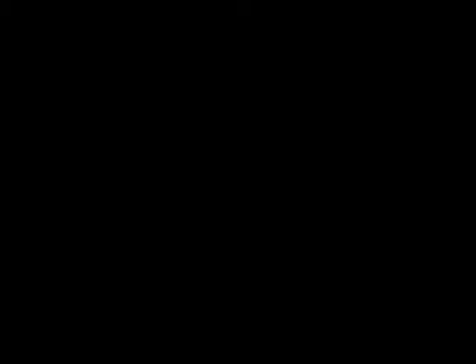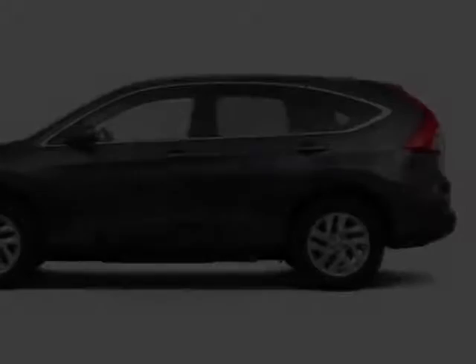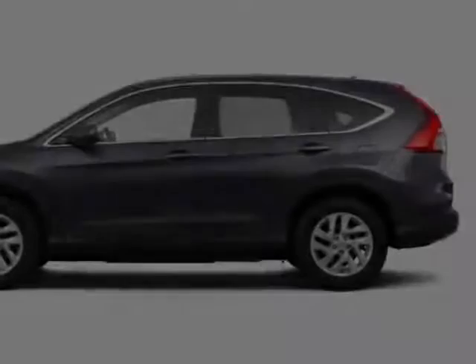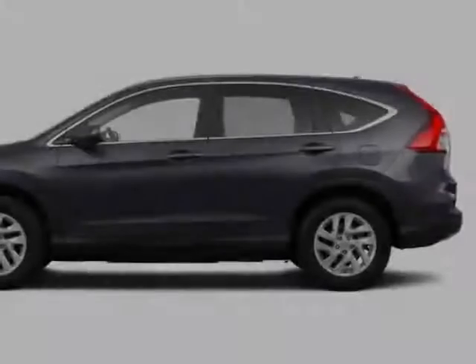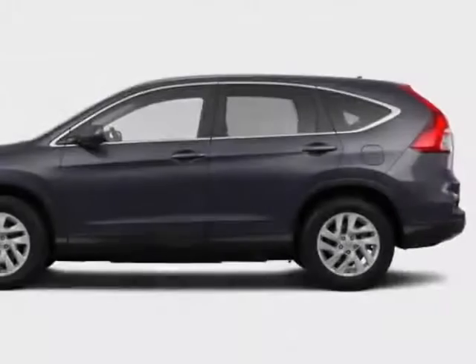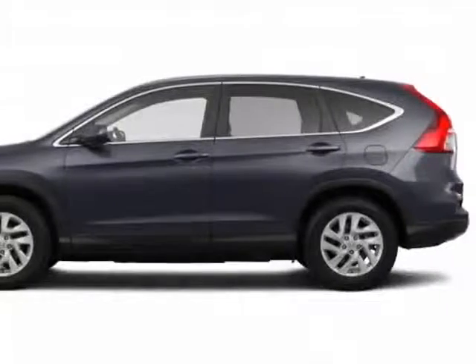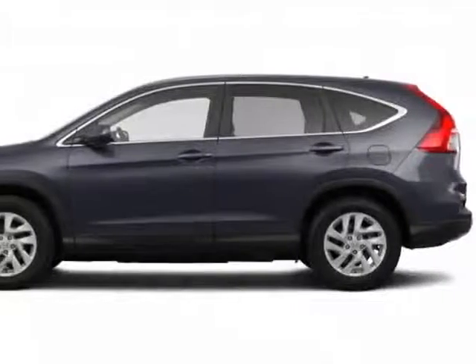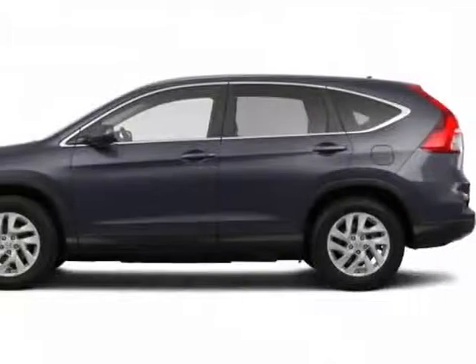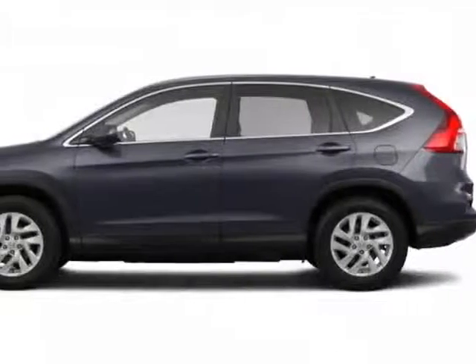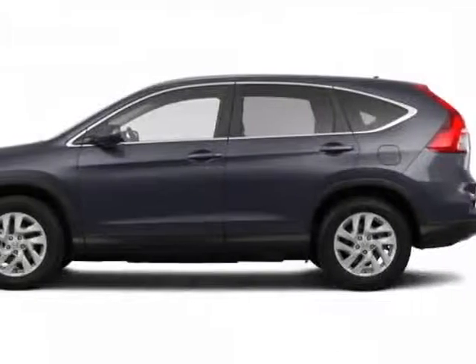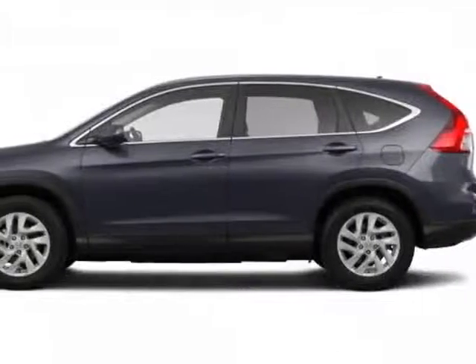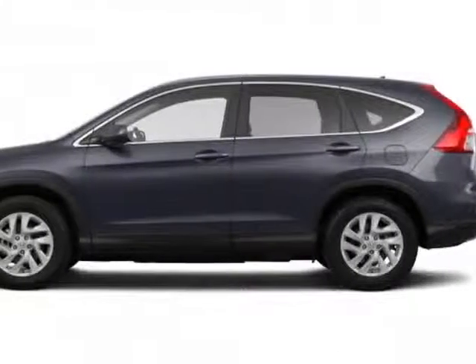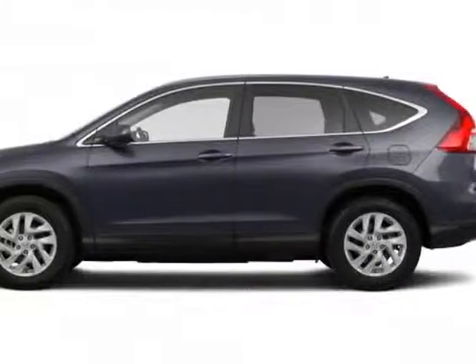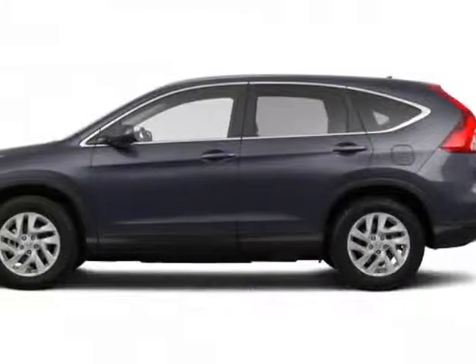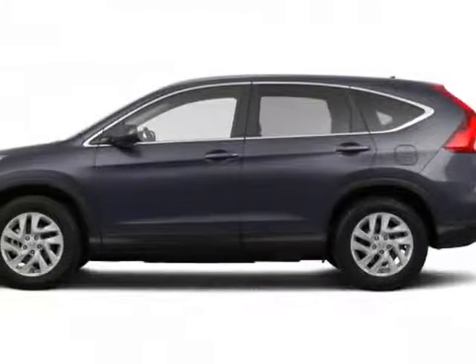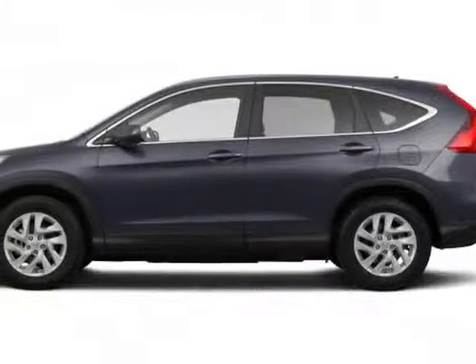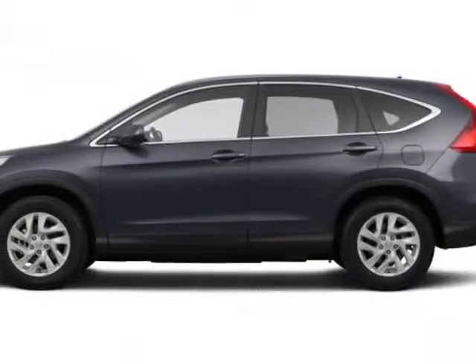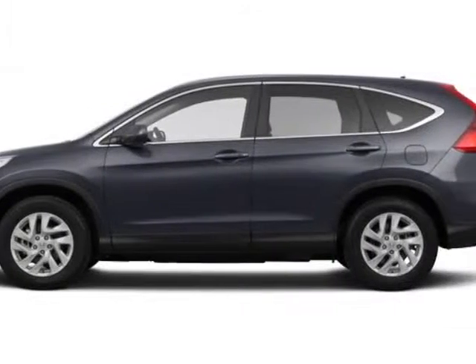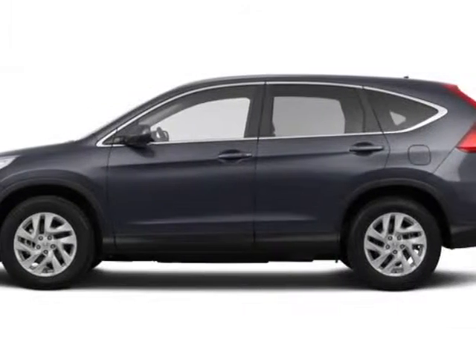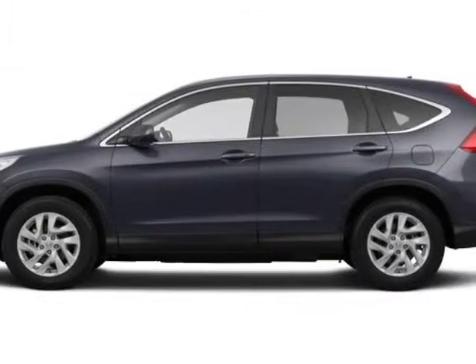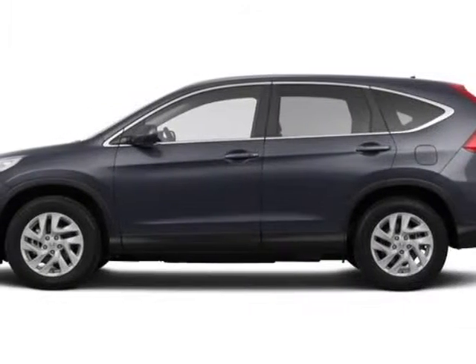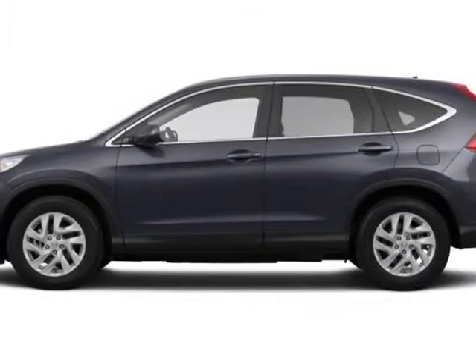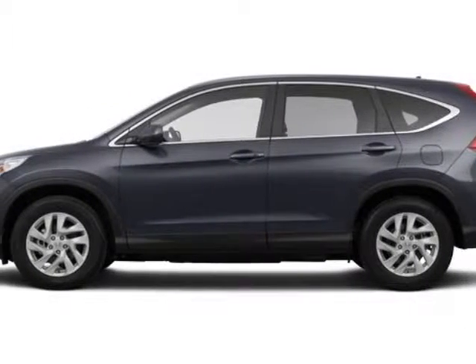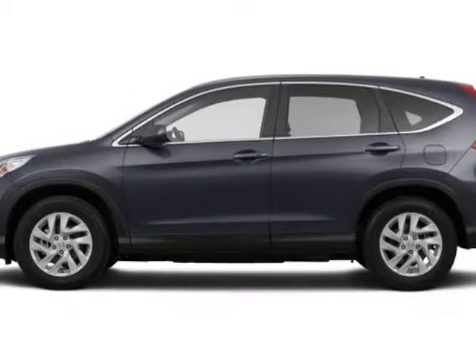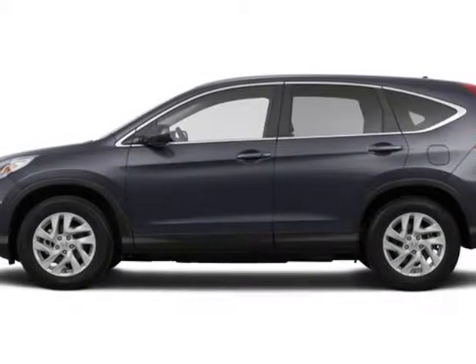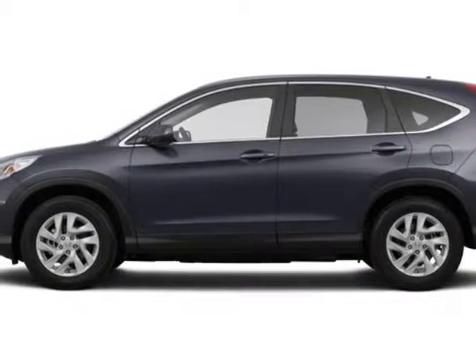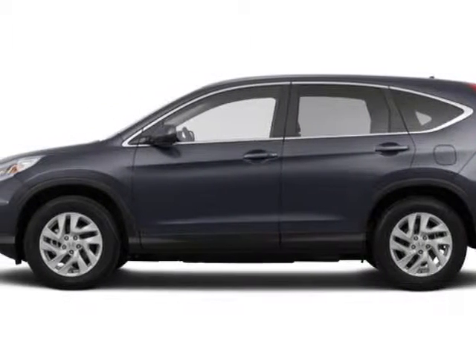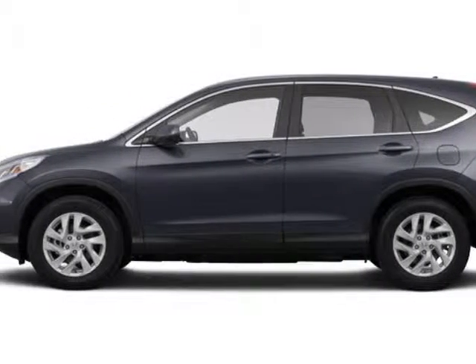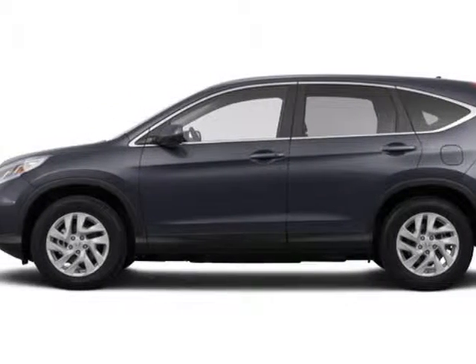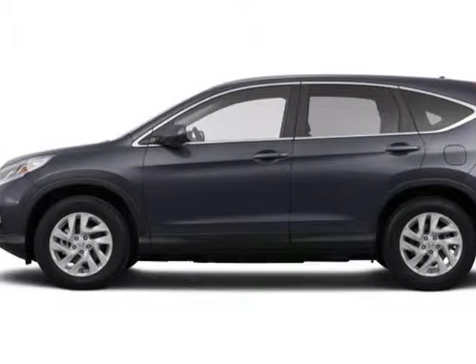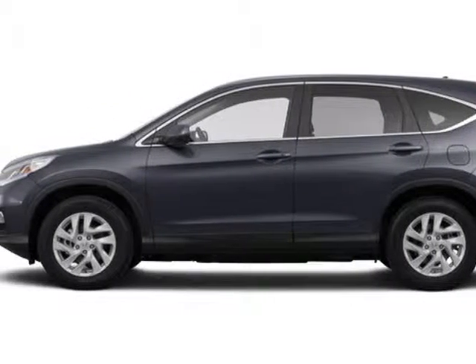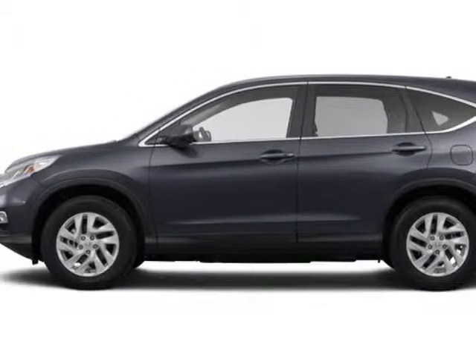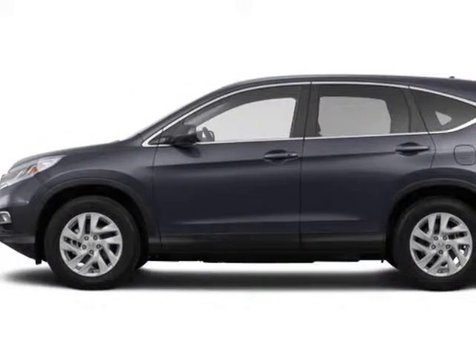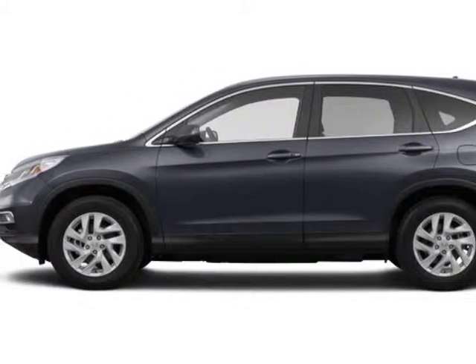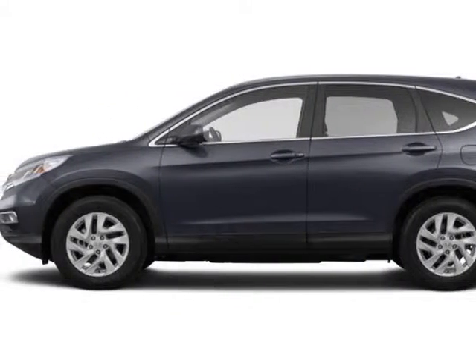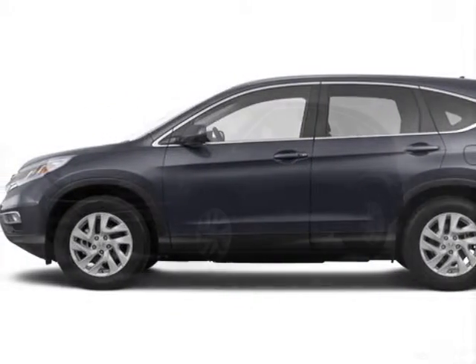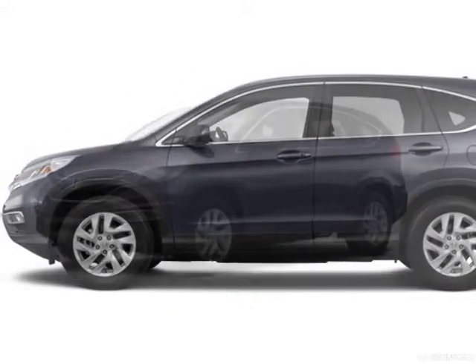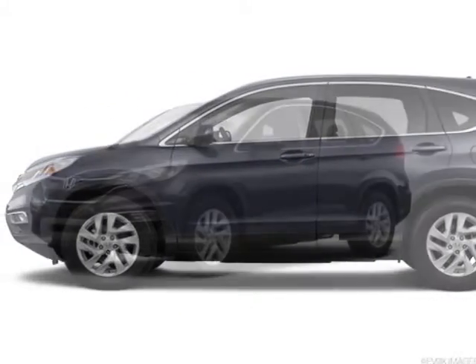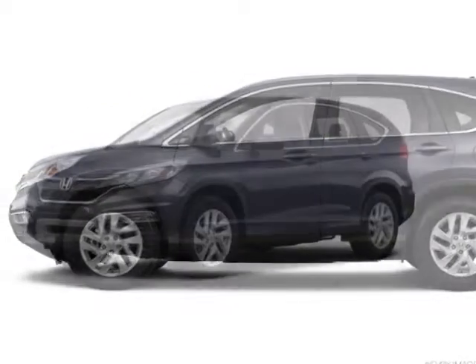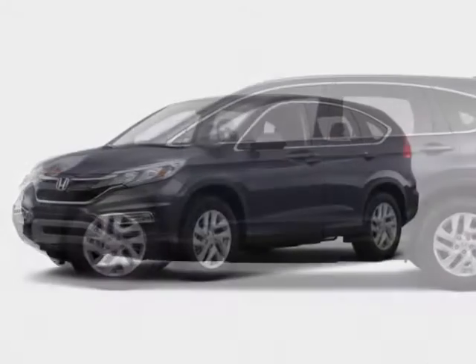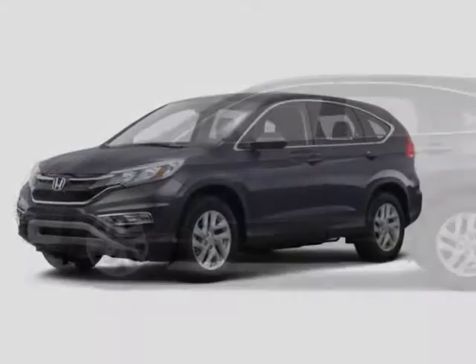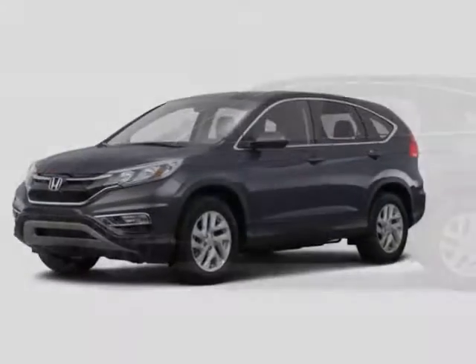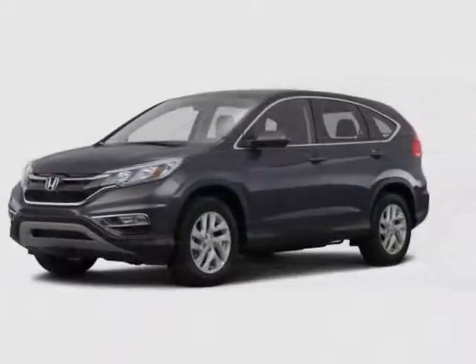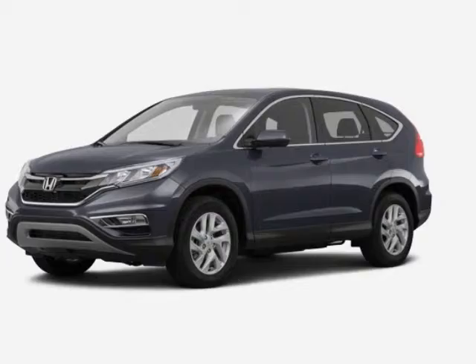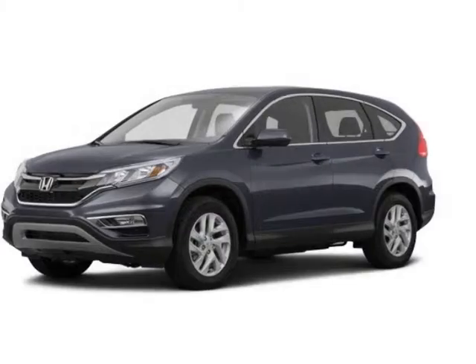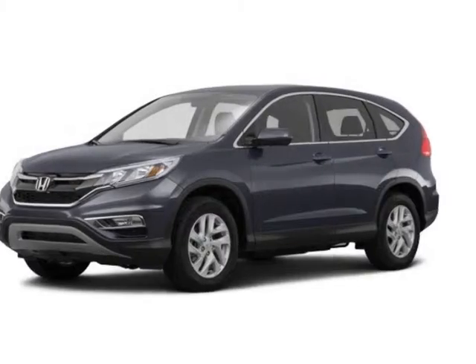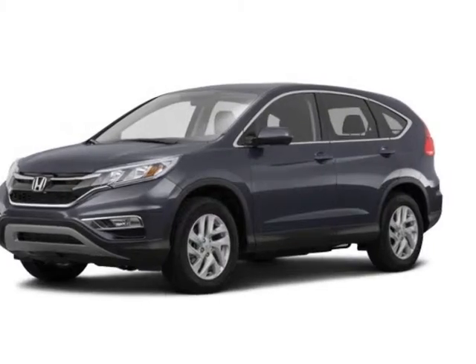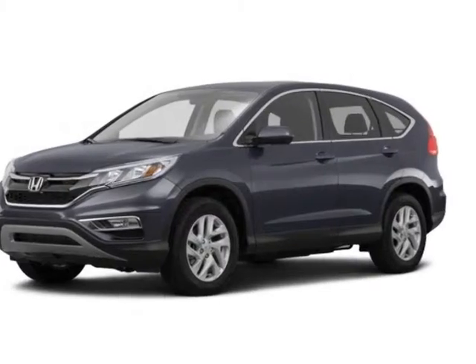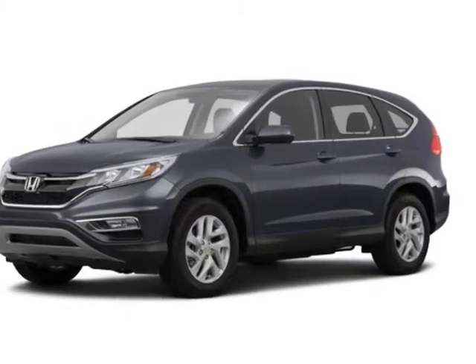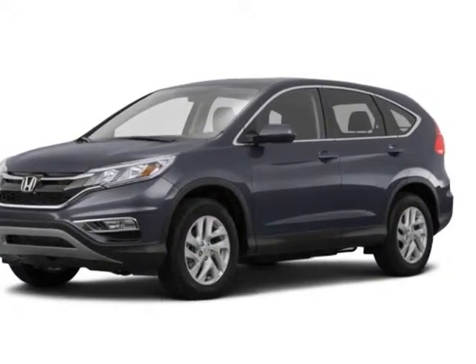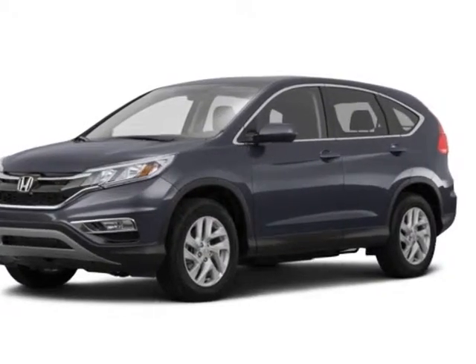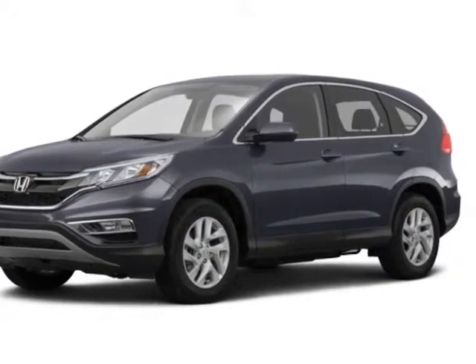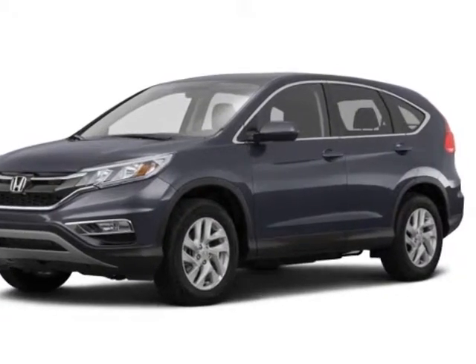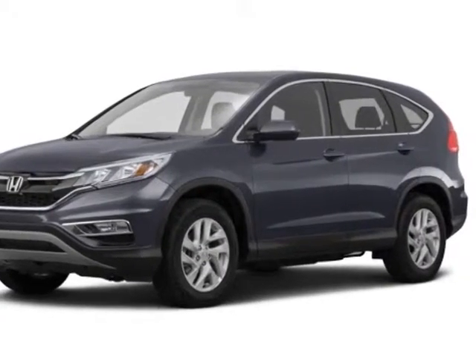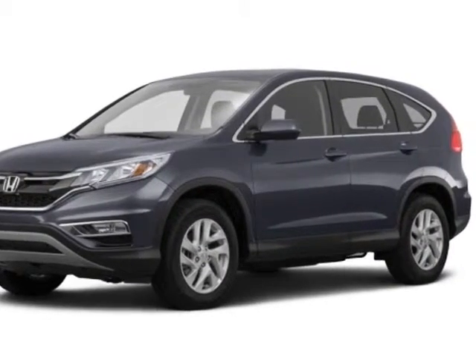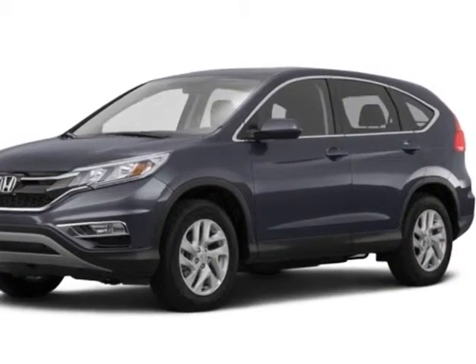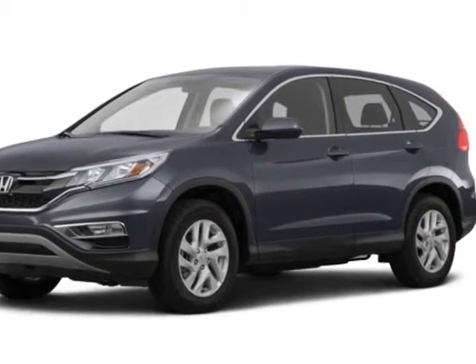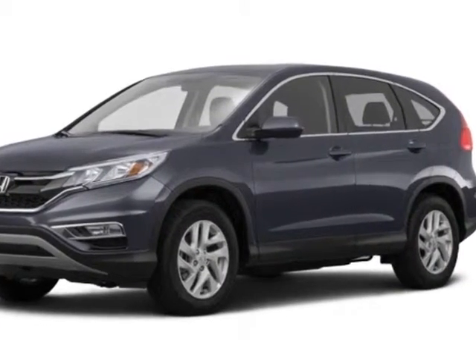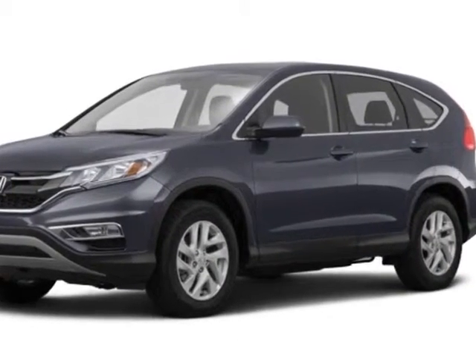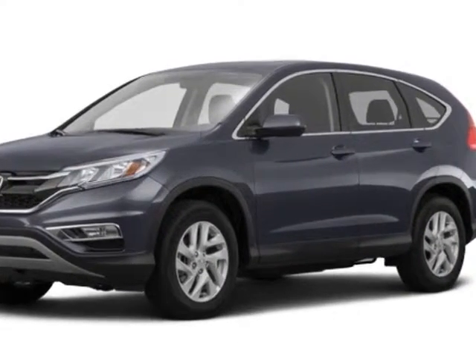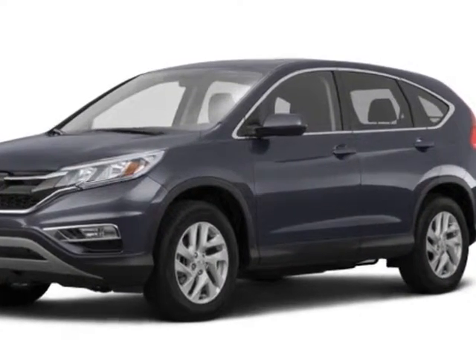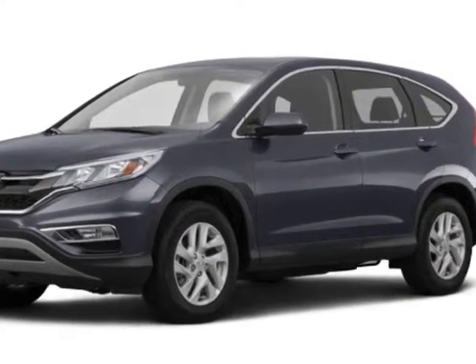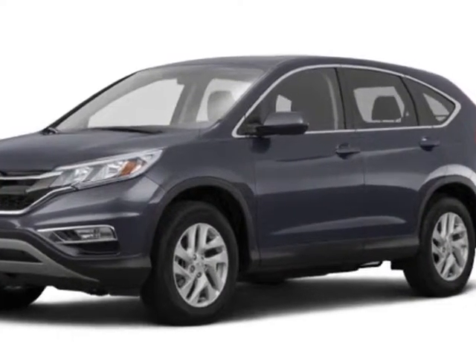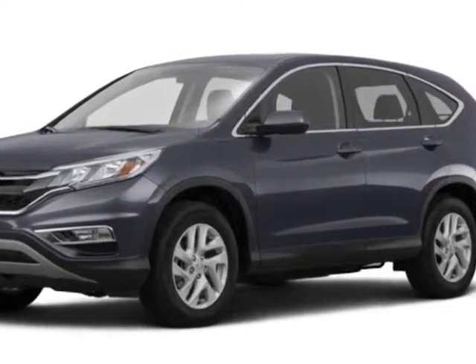Take a look at this new 2015 Honda CR-V. For your protection, this vehicle has a full factory warranty.